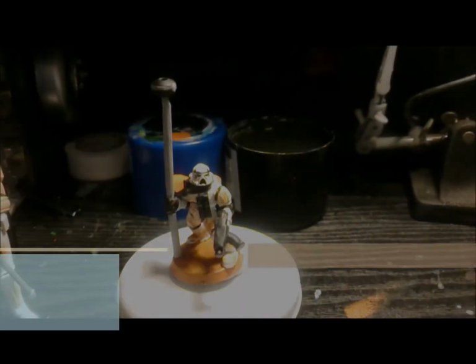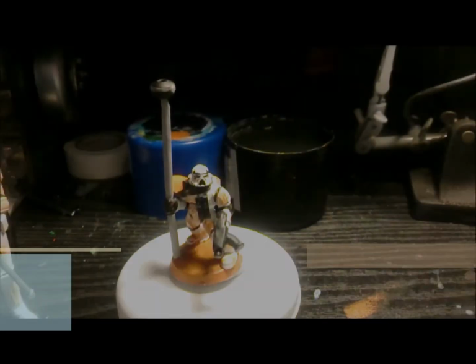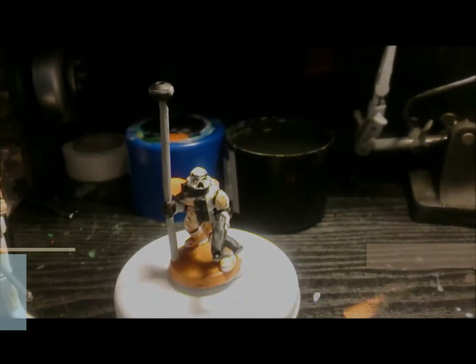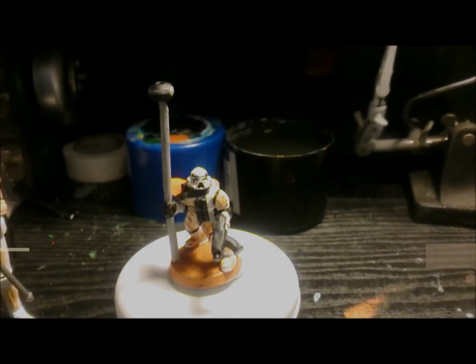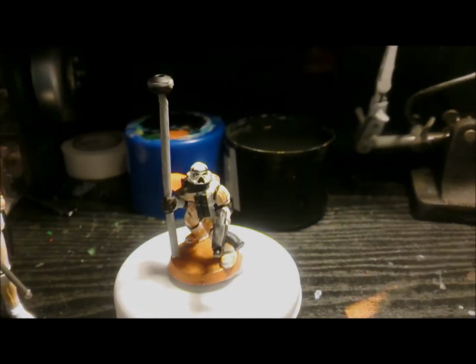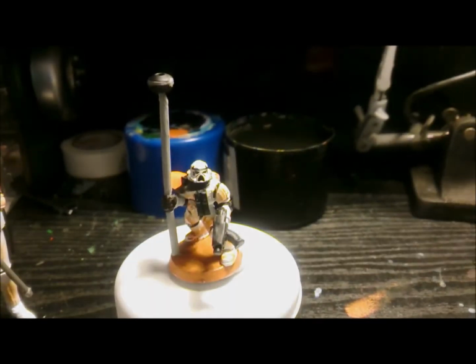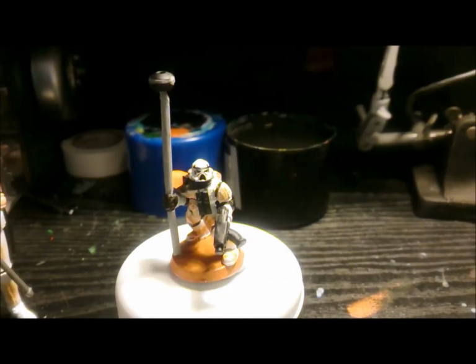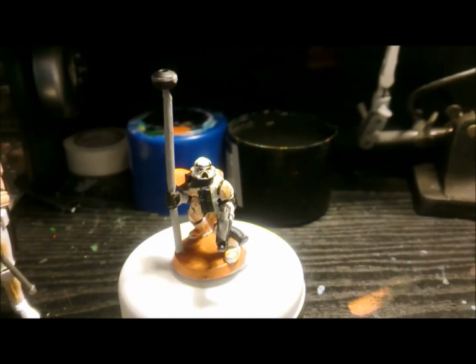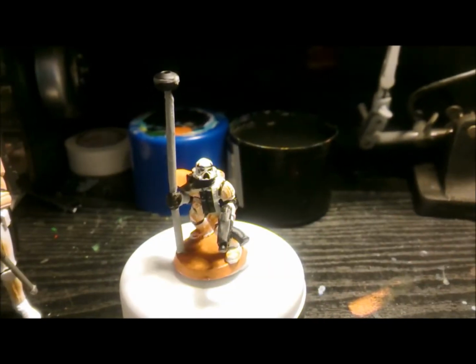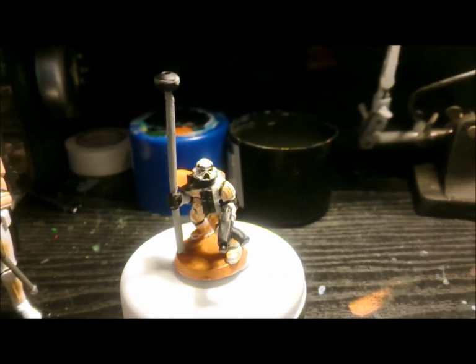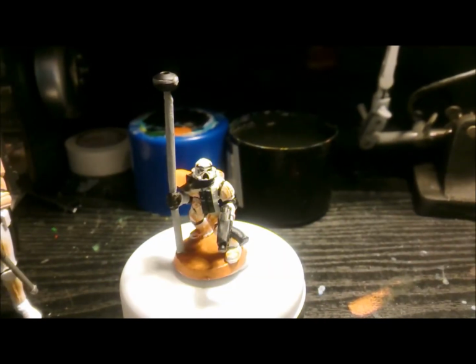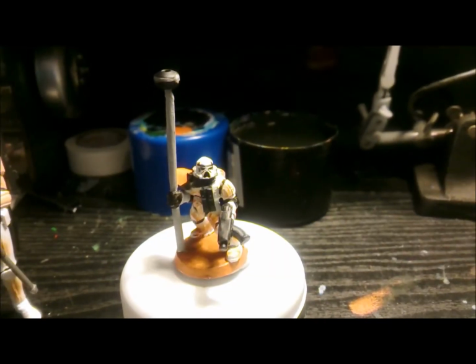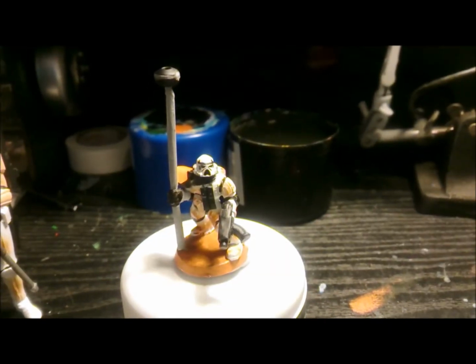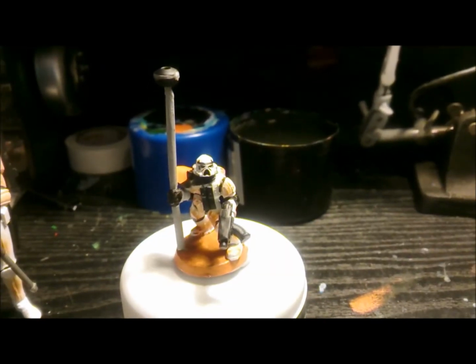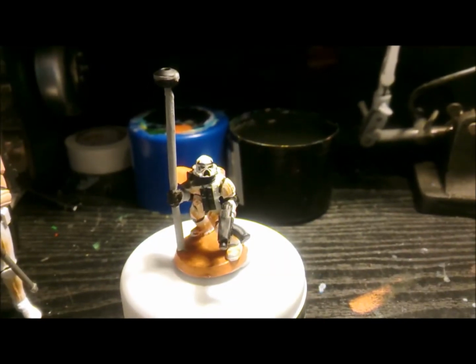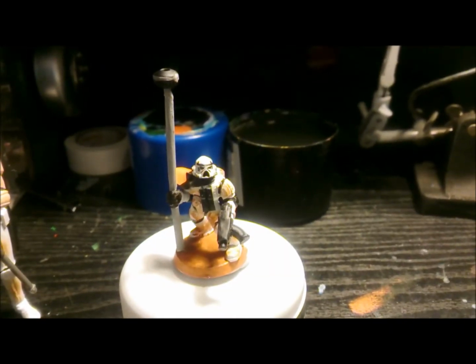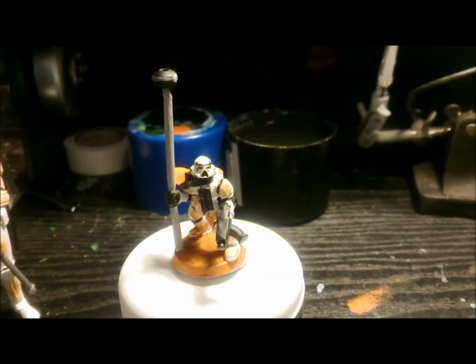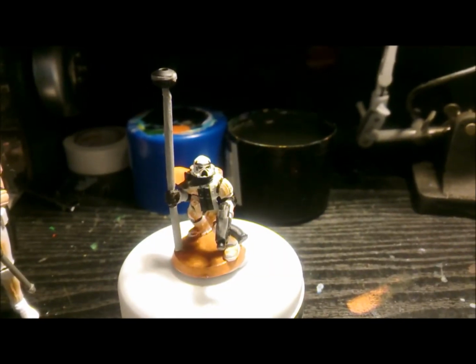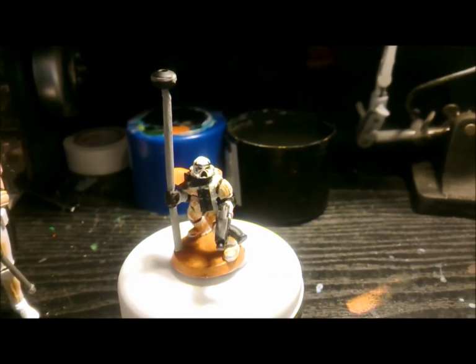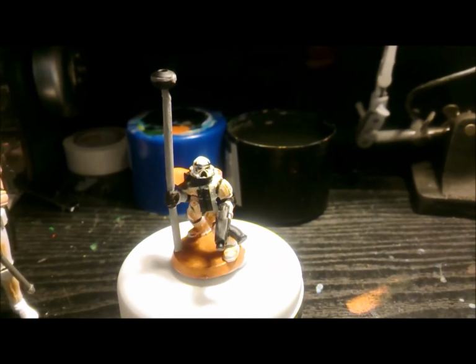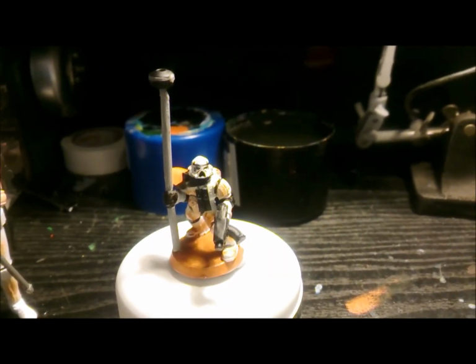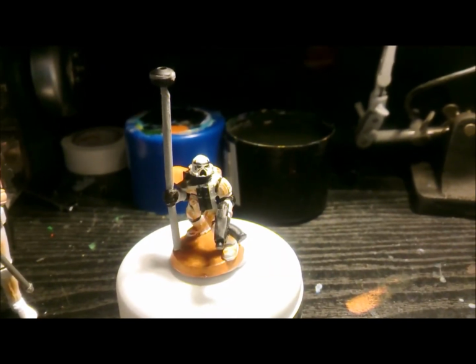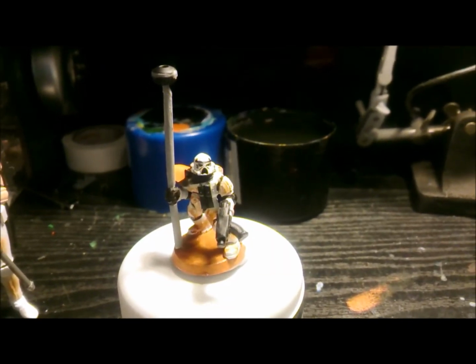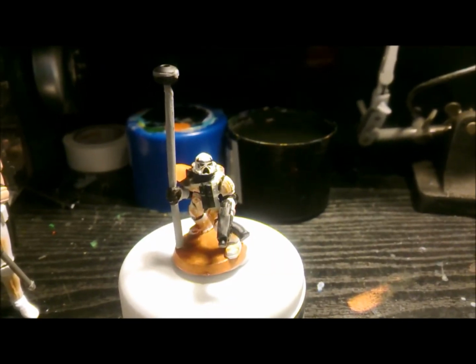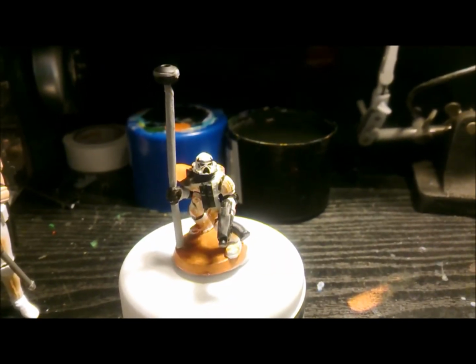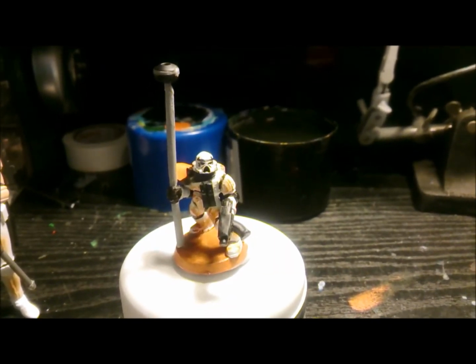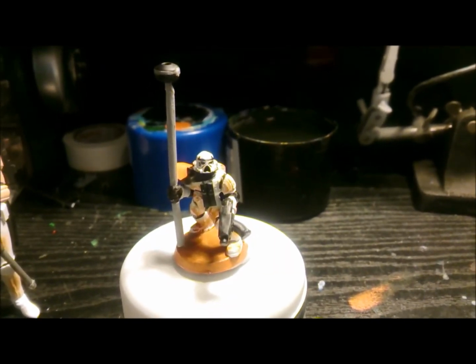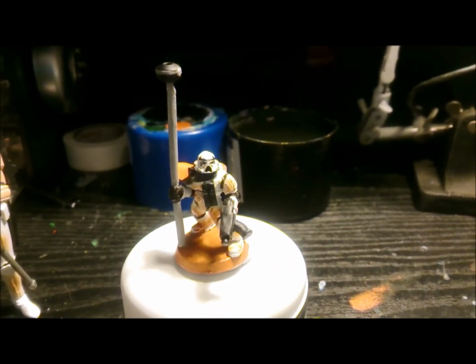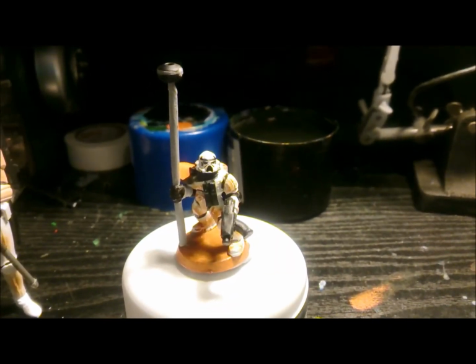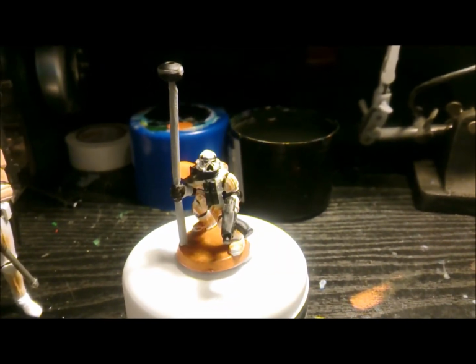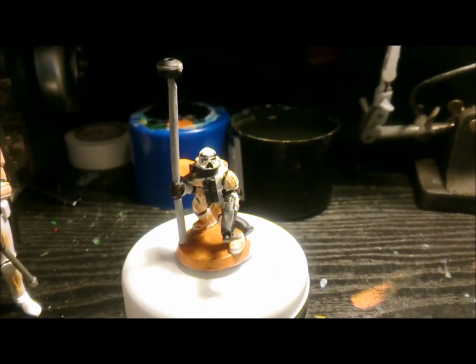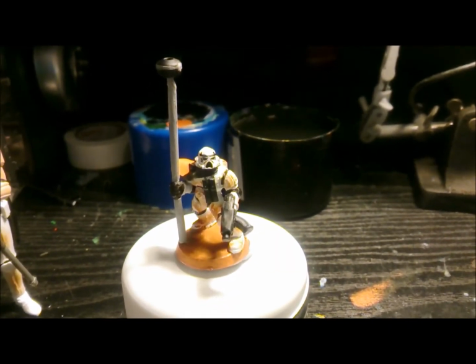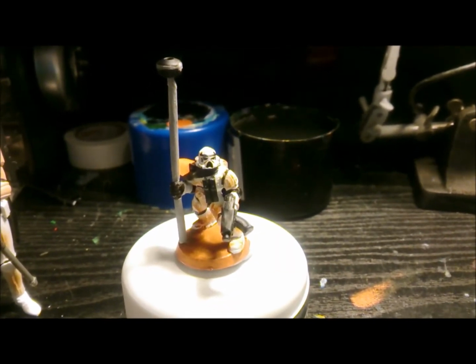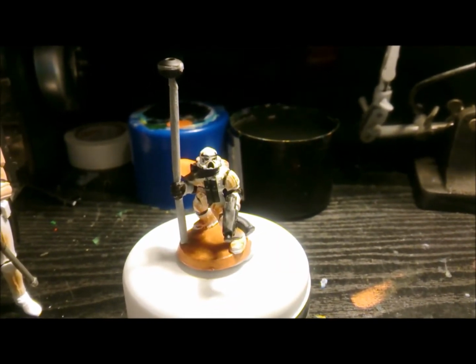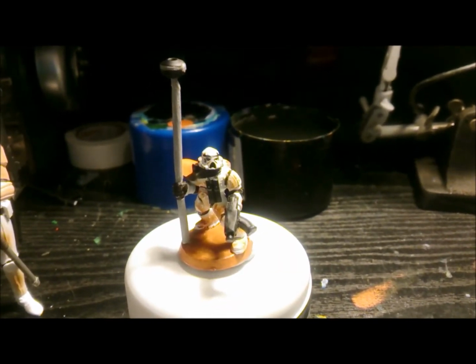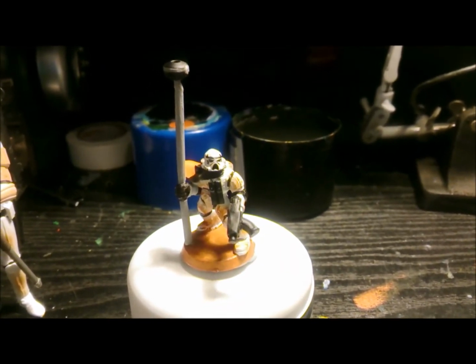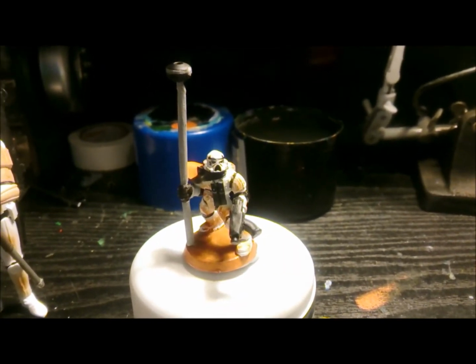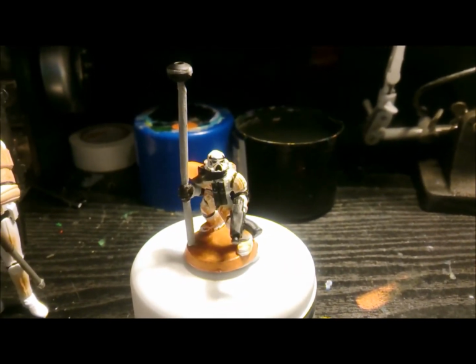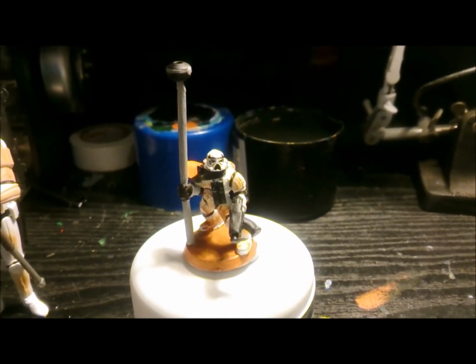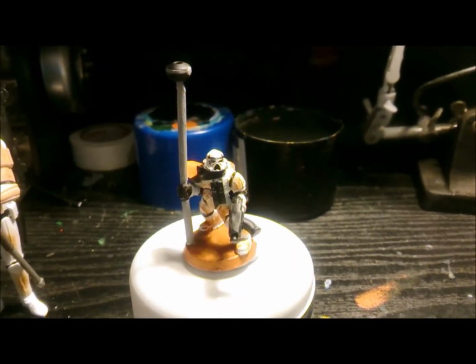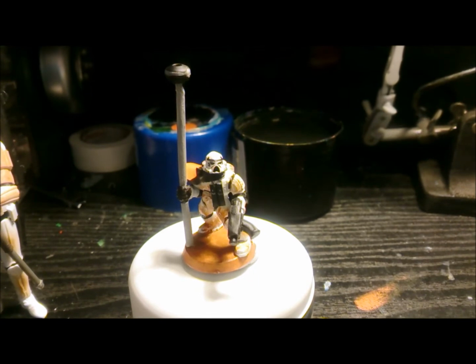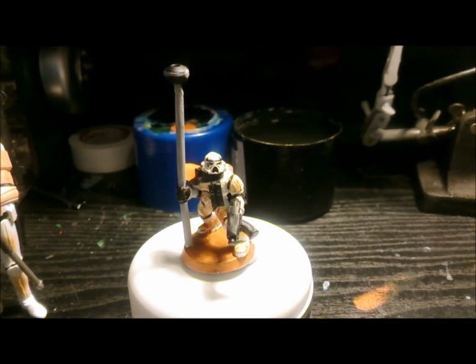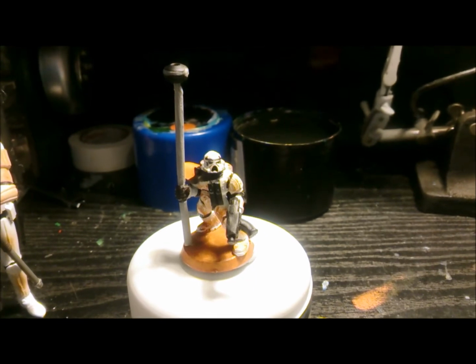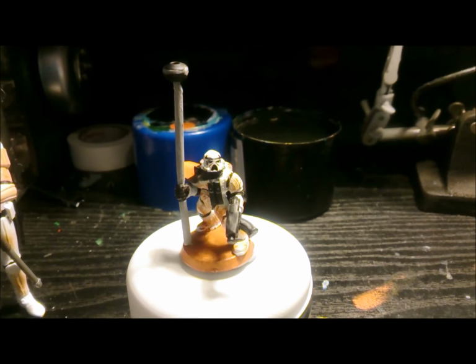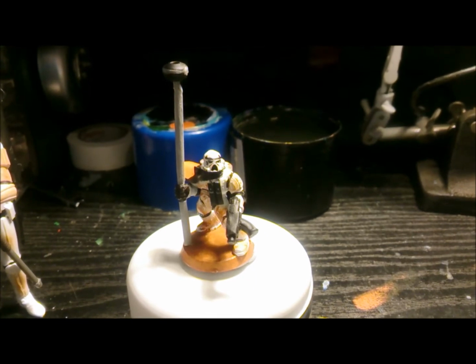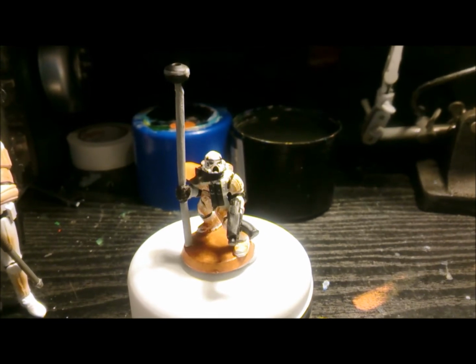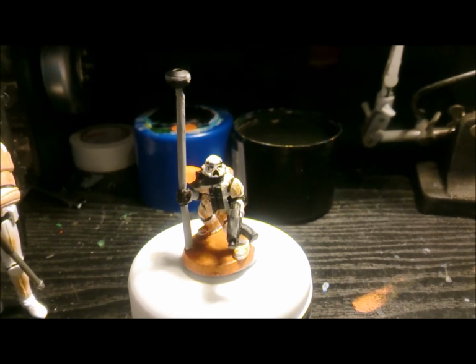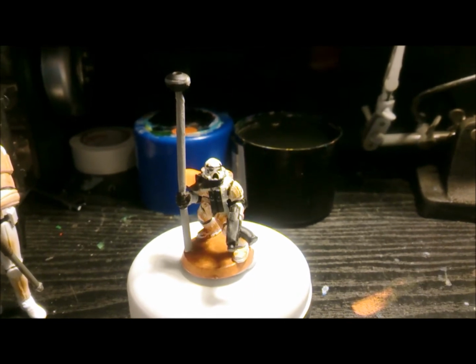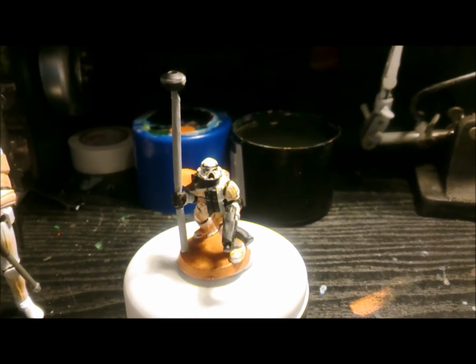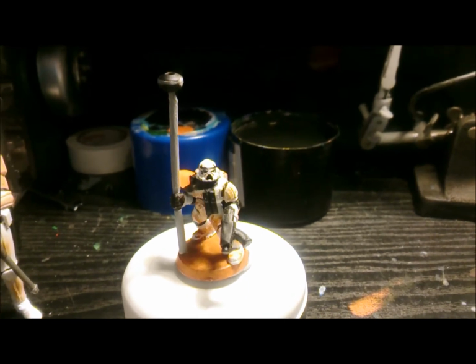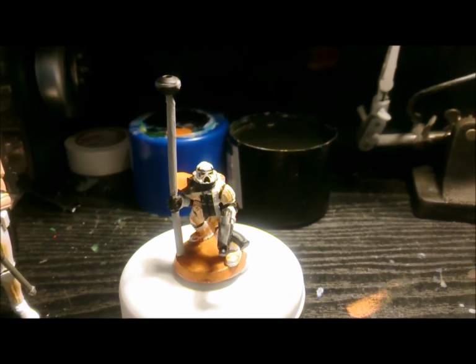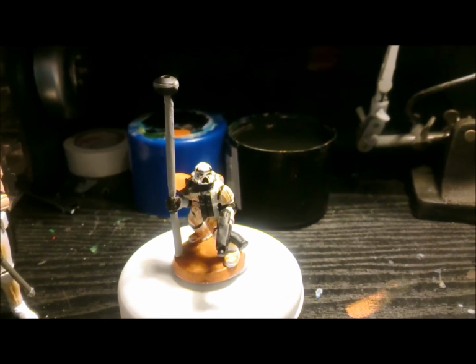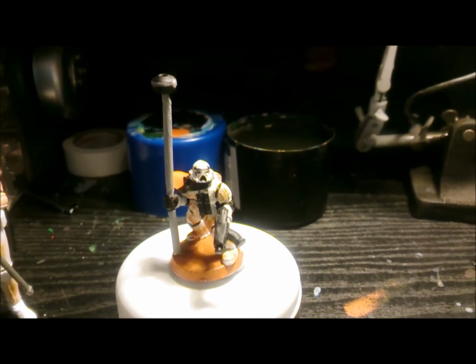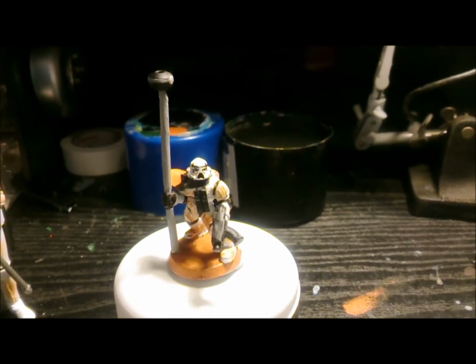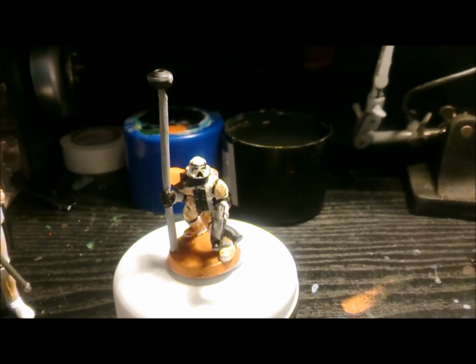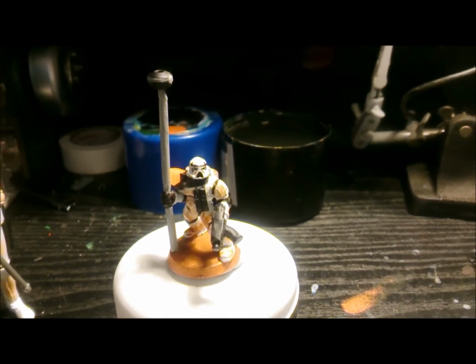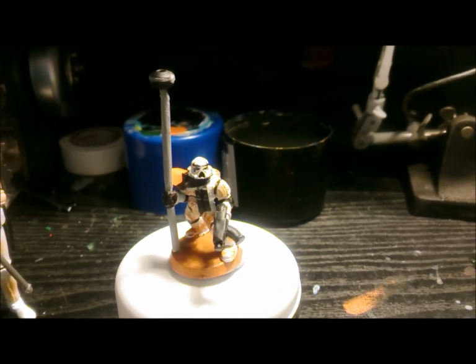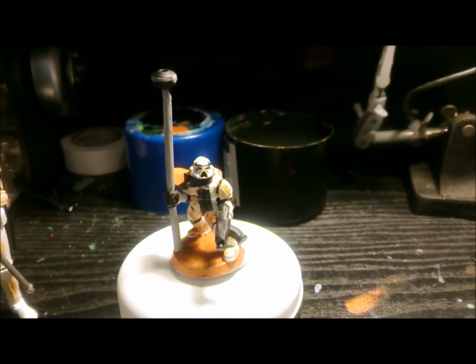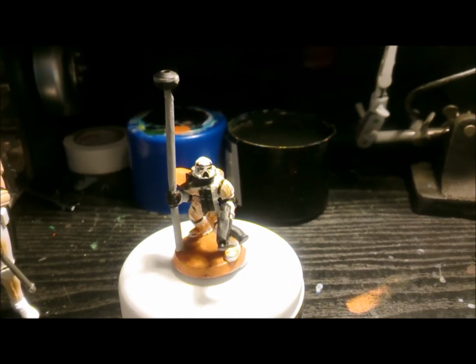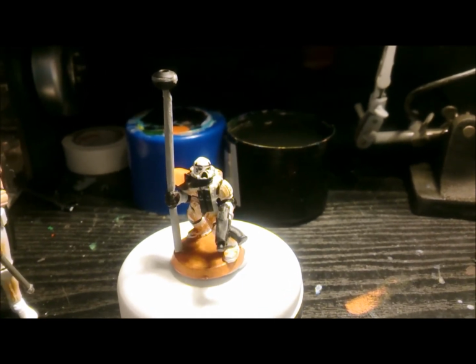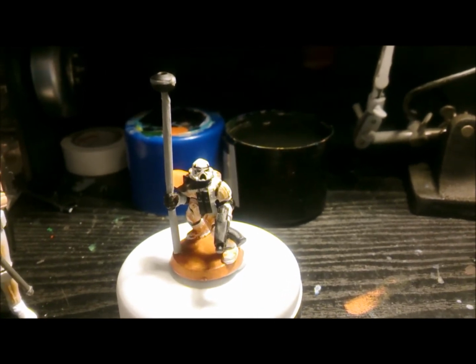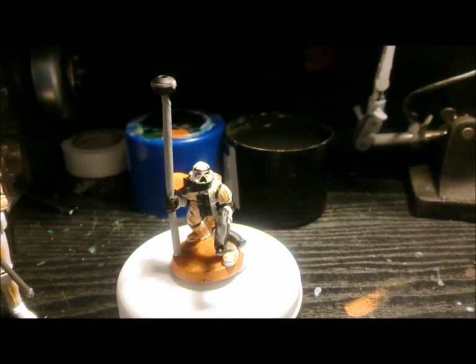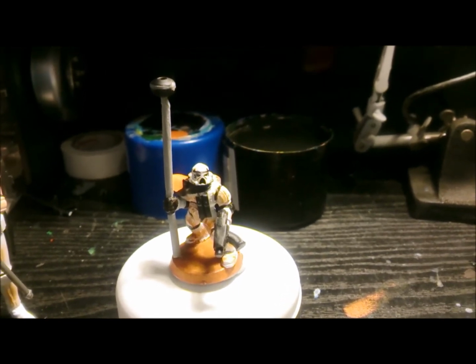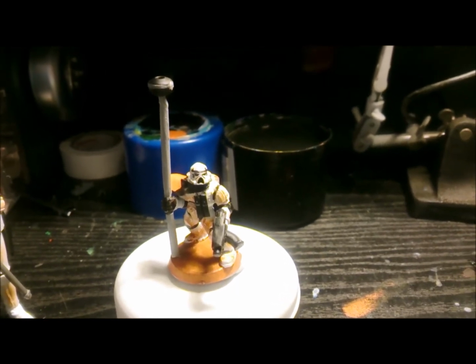Hey everyone, Clayton speaking, just a quick video for my entry for Martin McNeil's Star Wars Hammer competition.